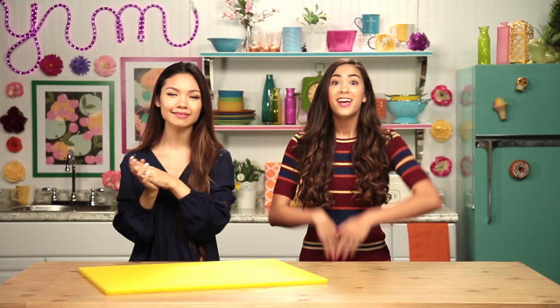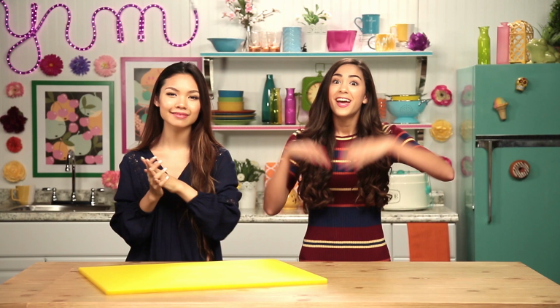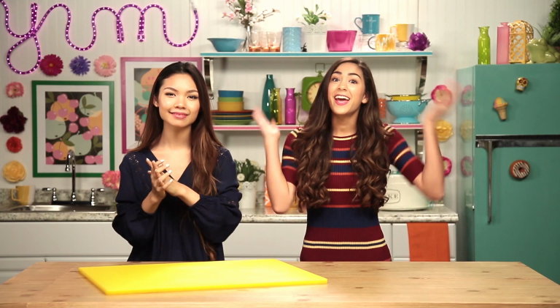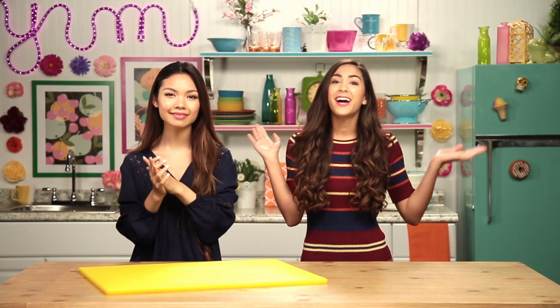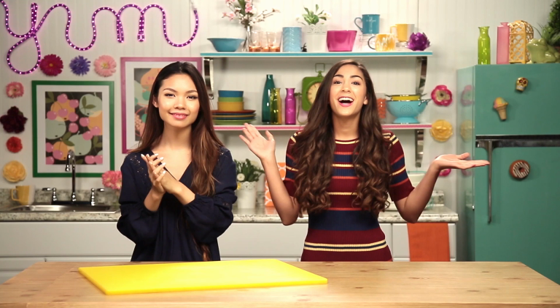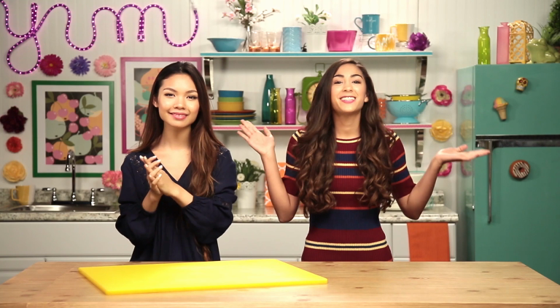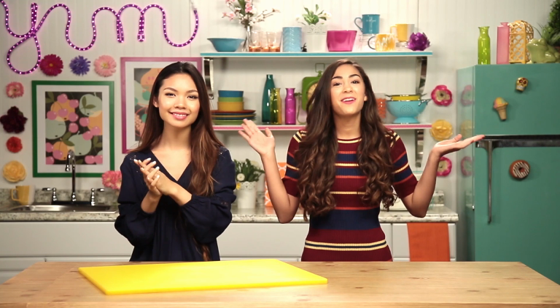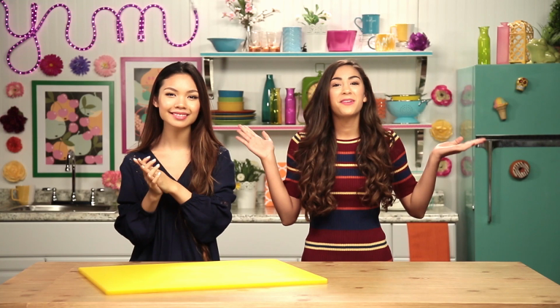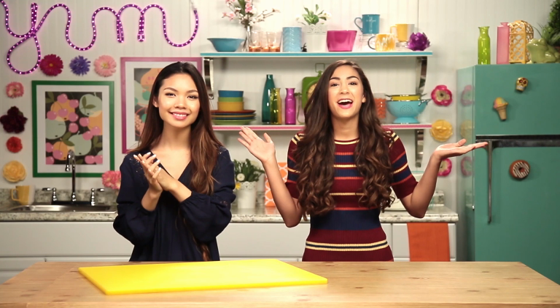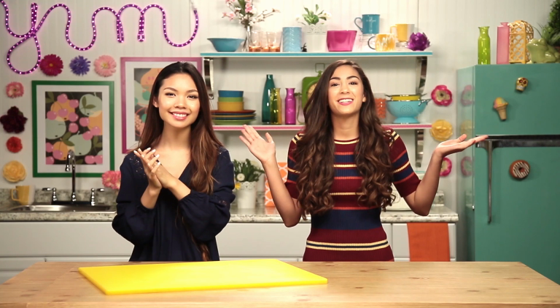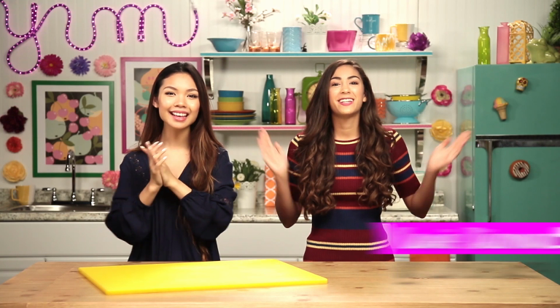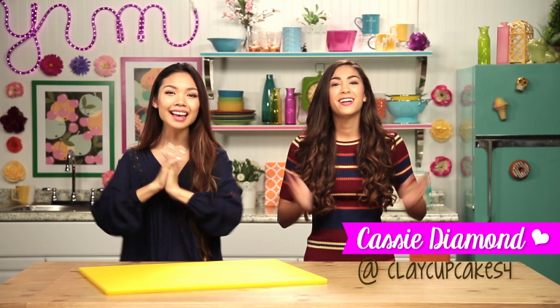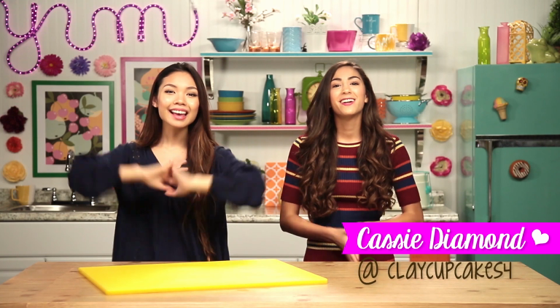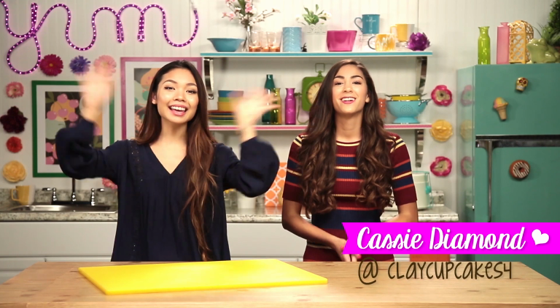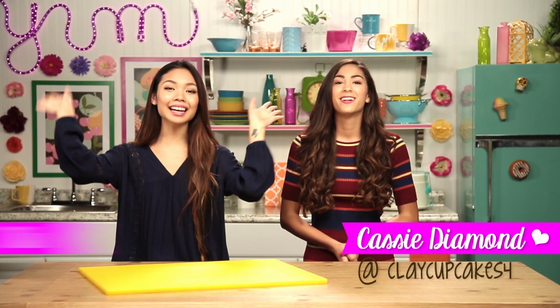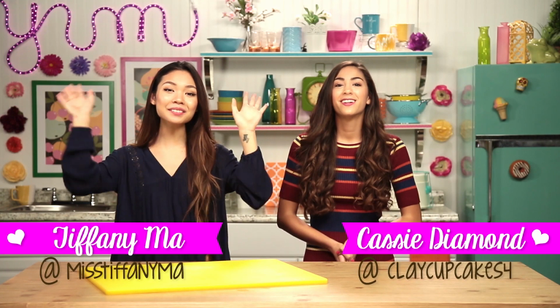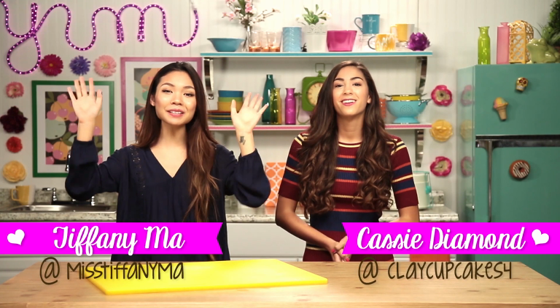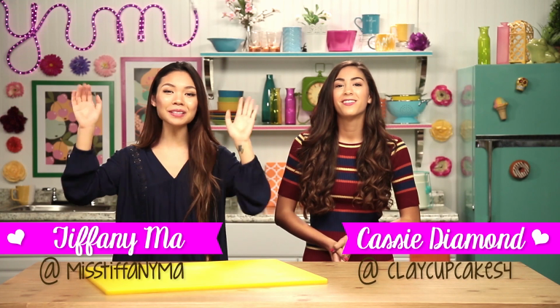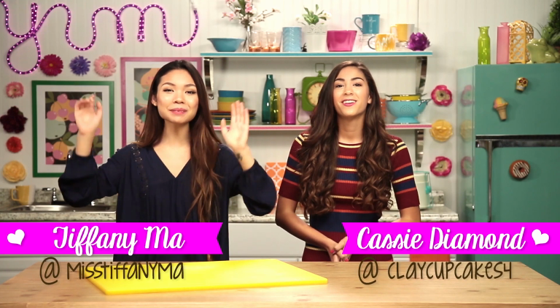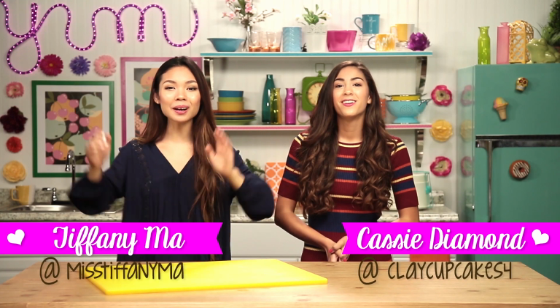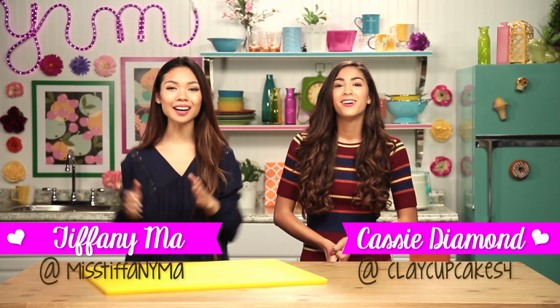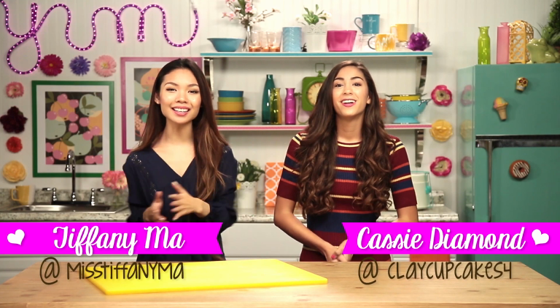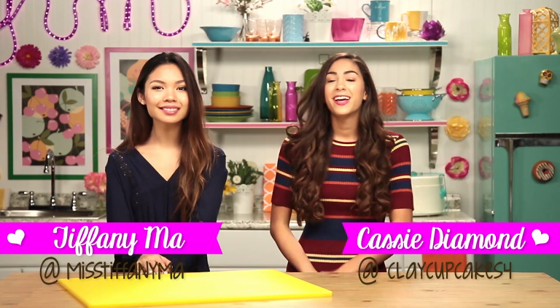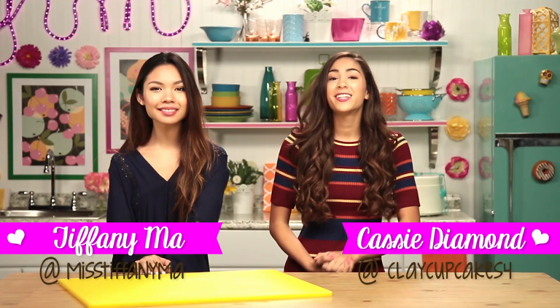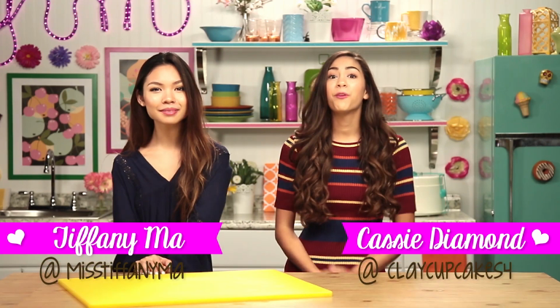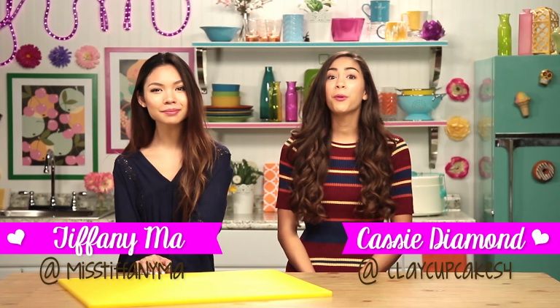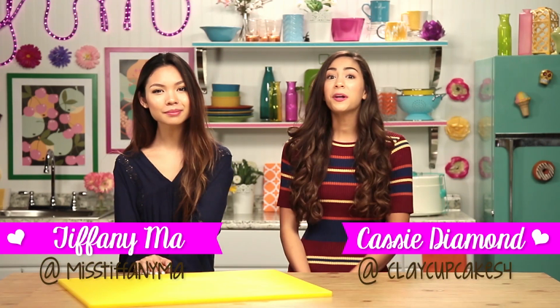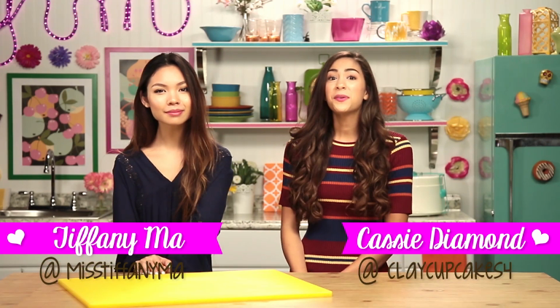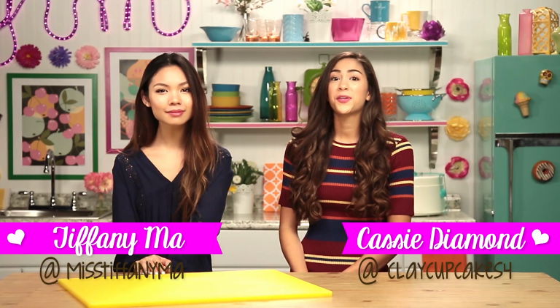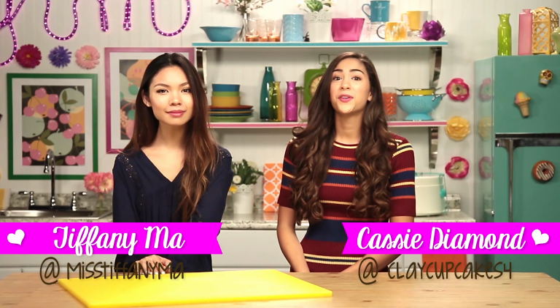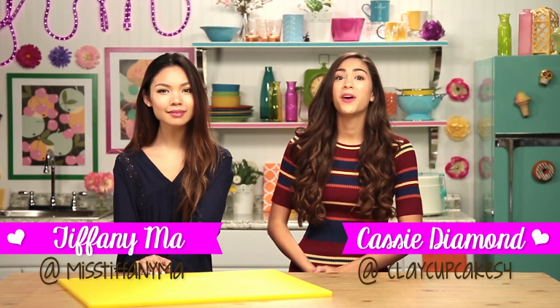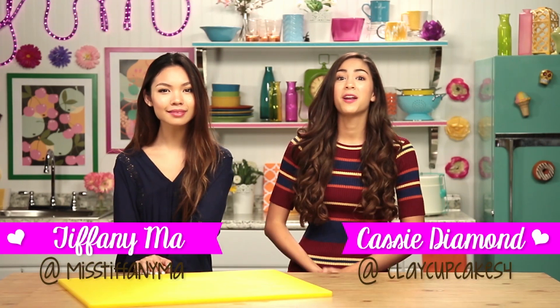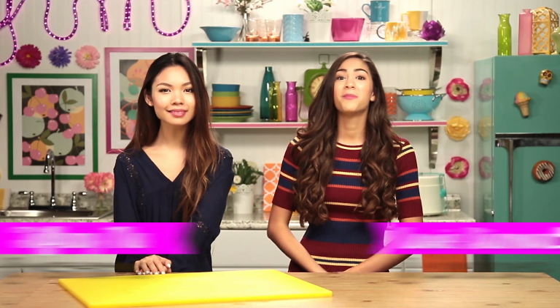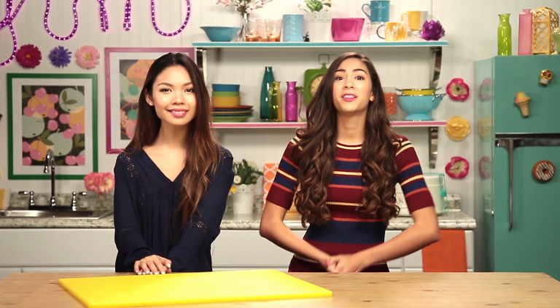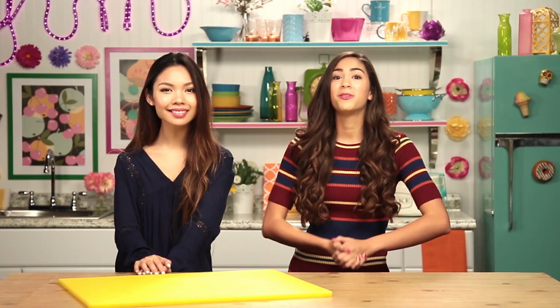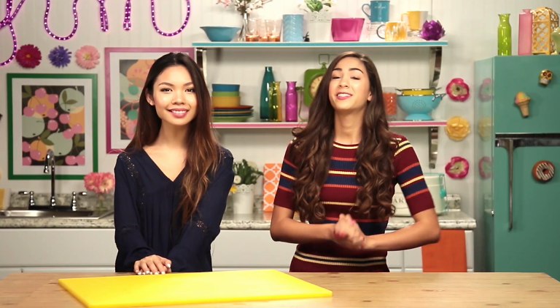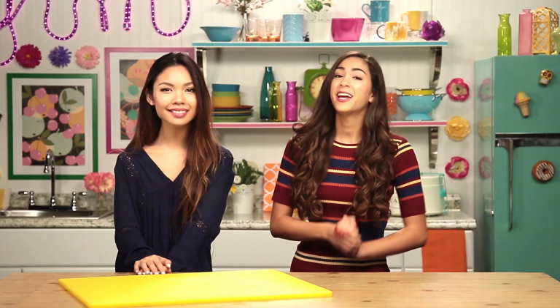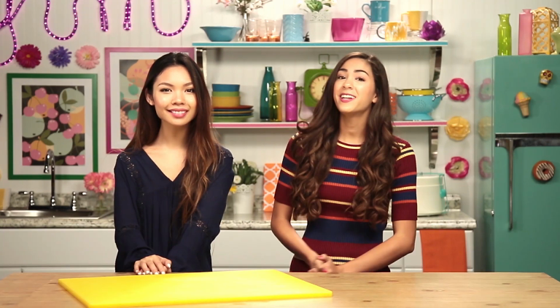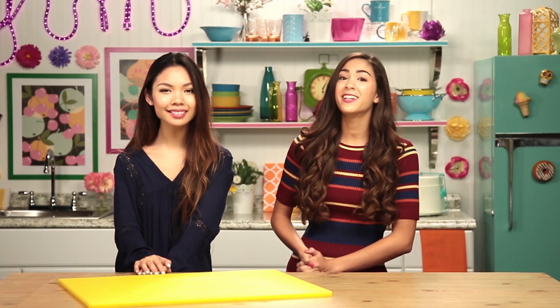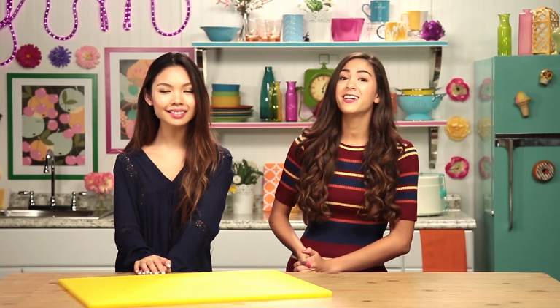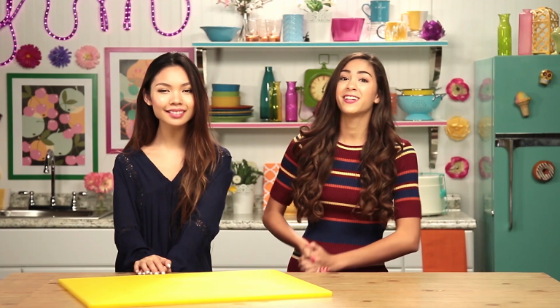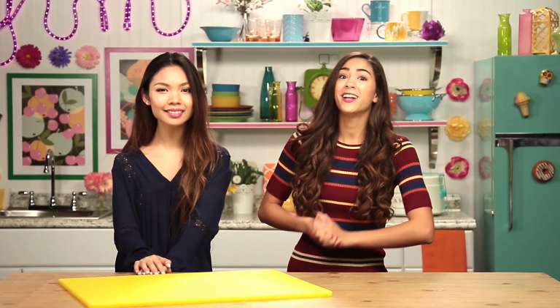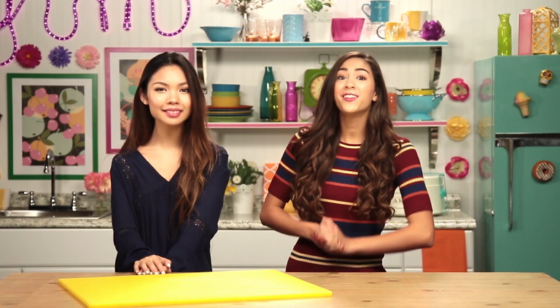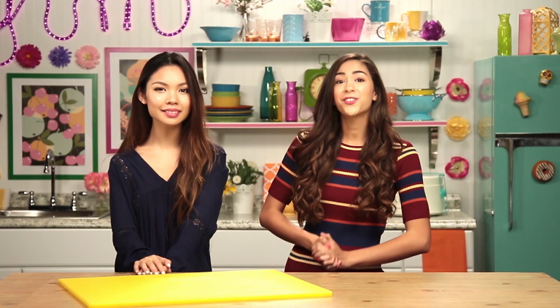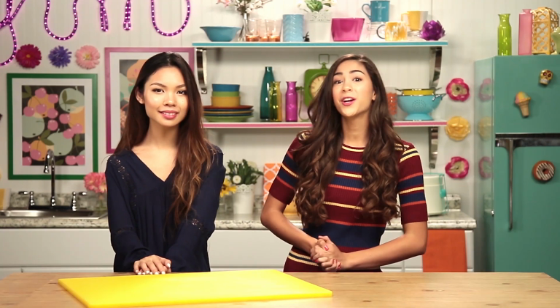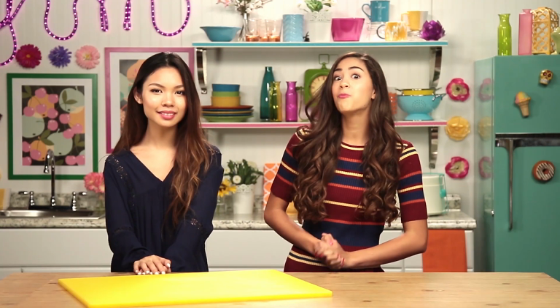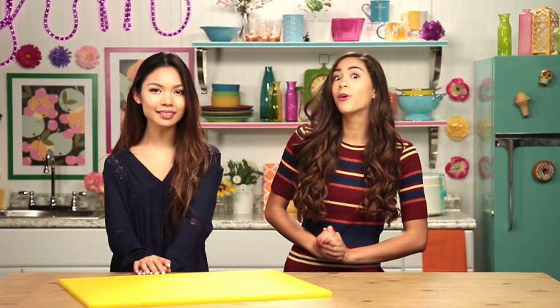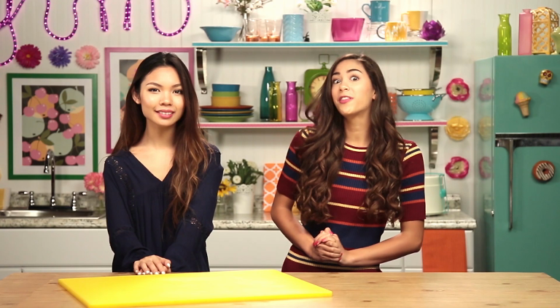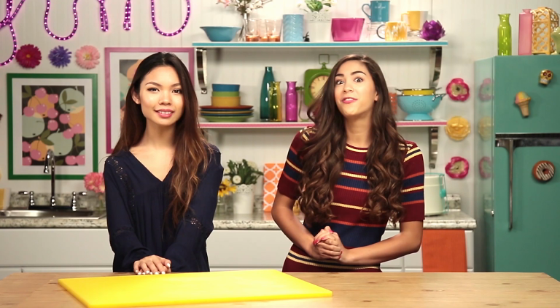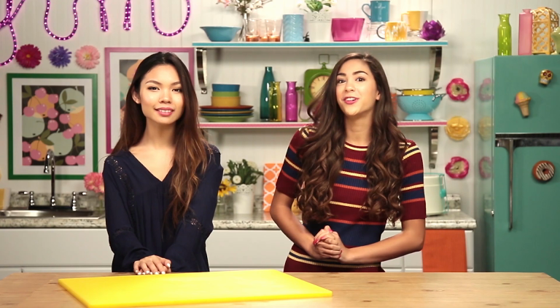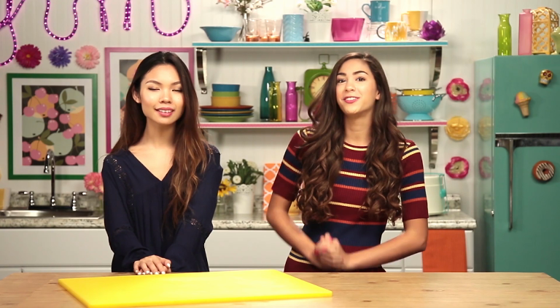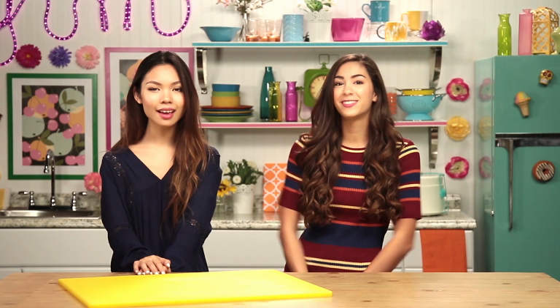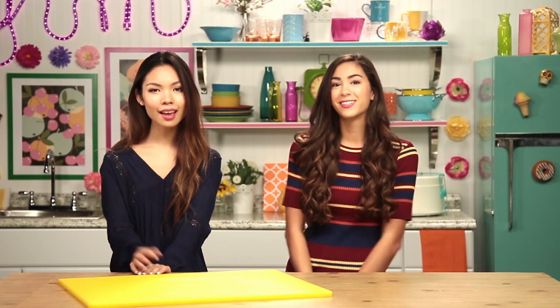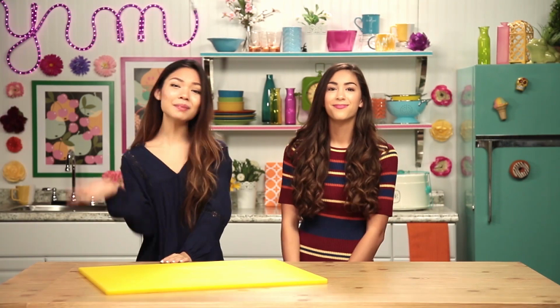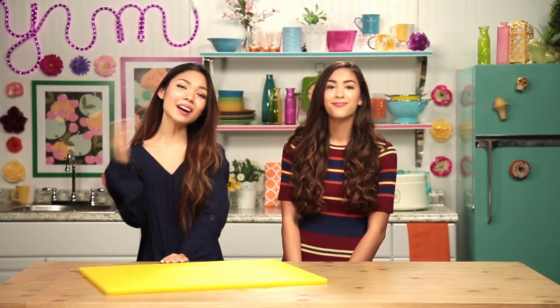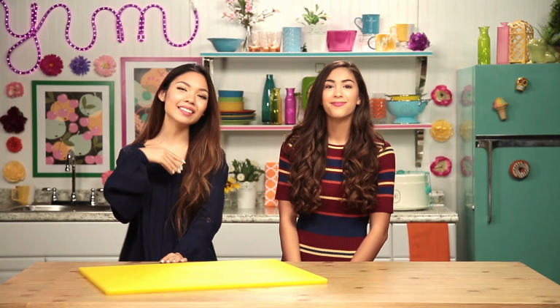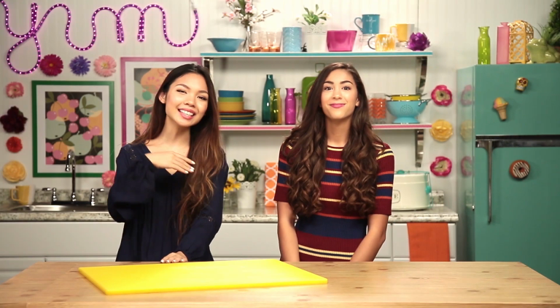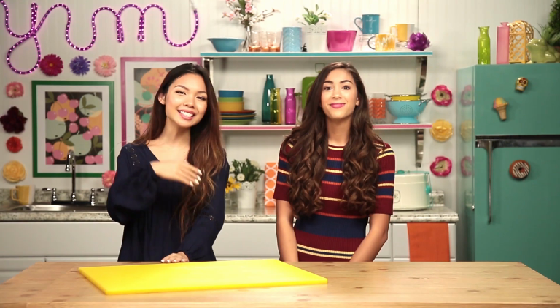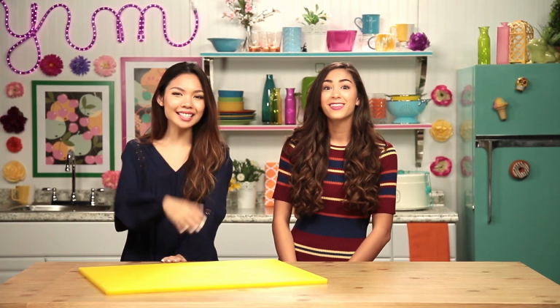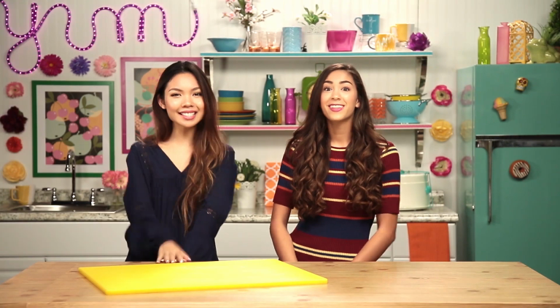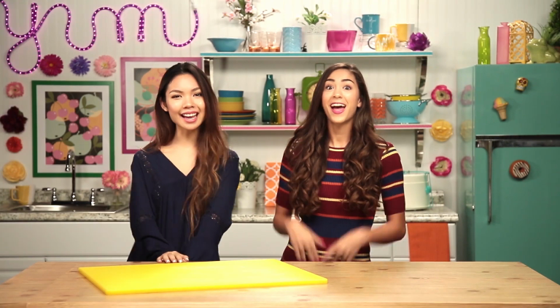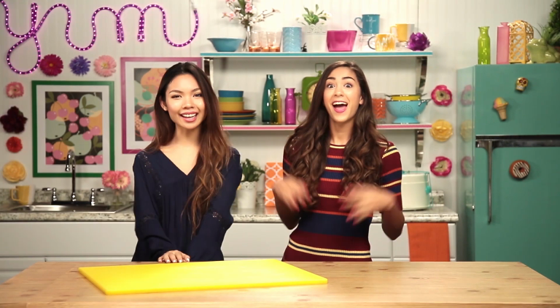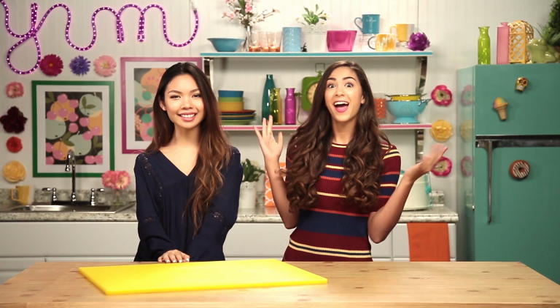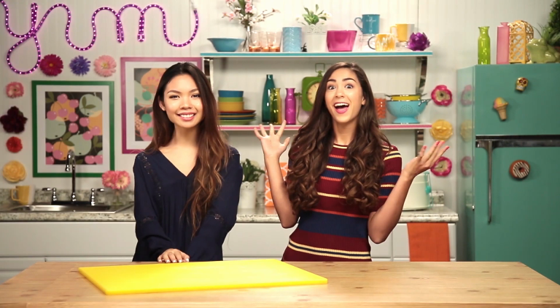Hey guys, I'm Cassie, and I'm Tiffany Ma, and today we're going to be showing you how to make the most tastiest and Instagram-worthy foods. Come on, let's get snacking.